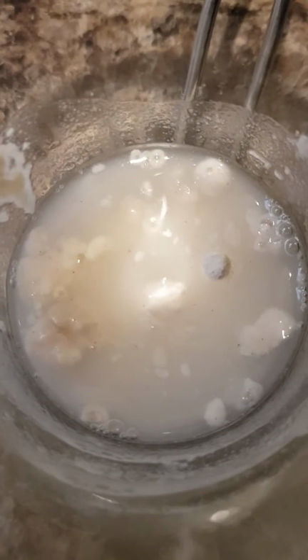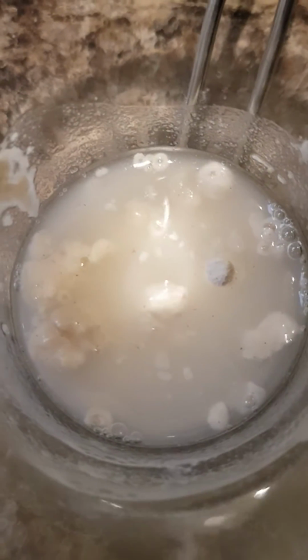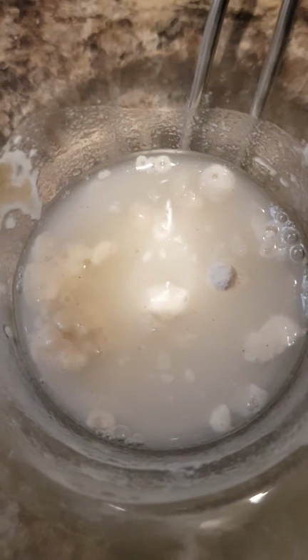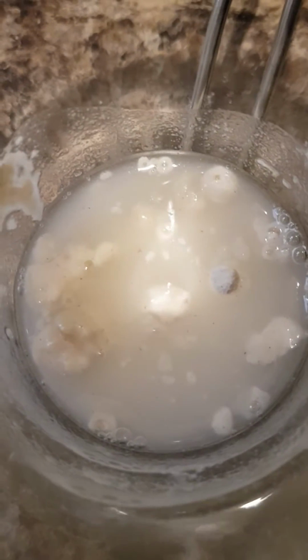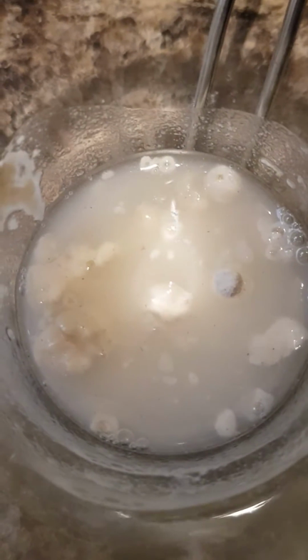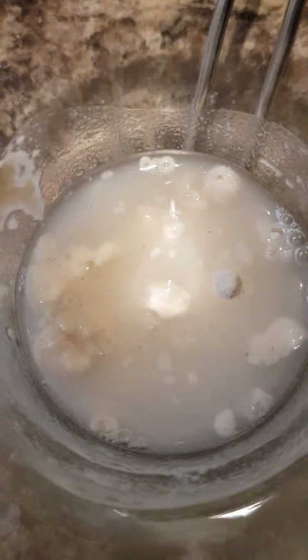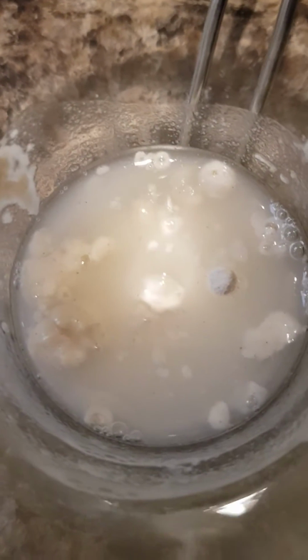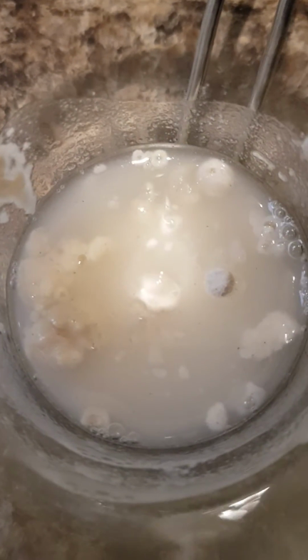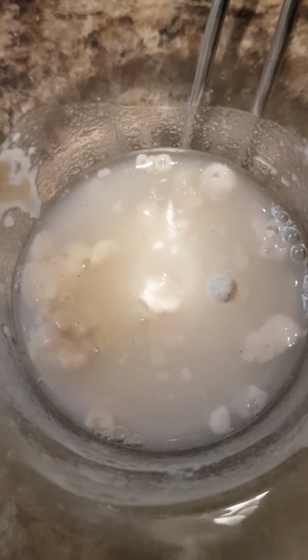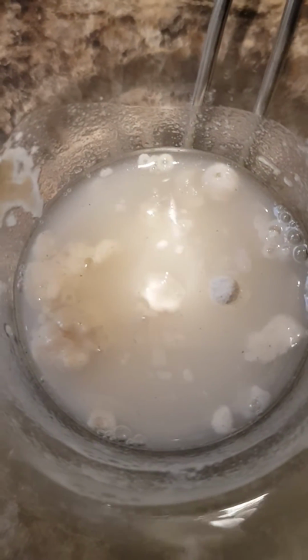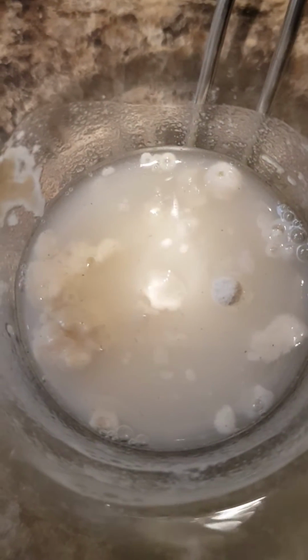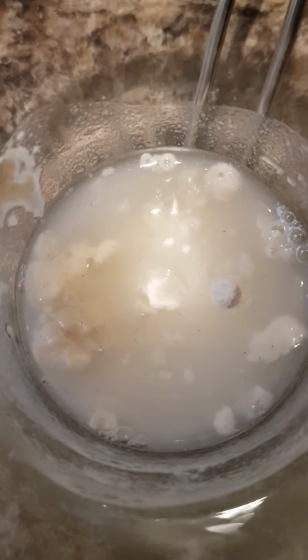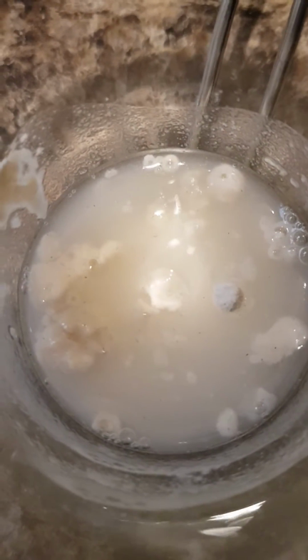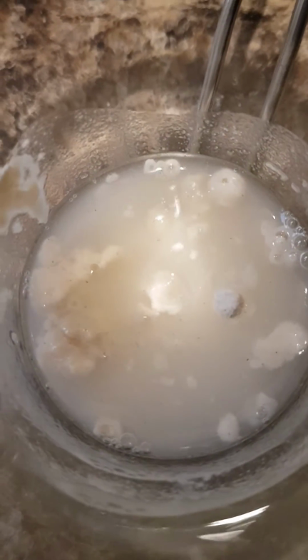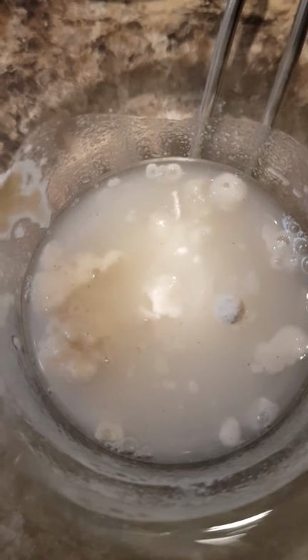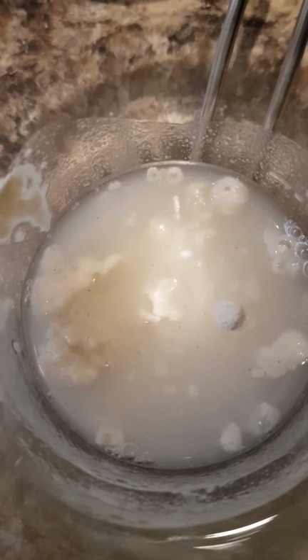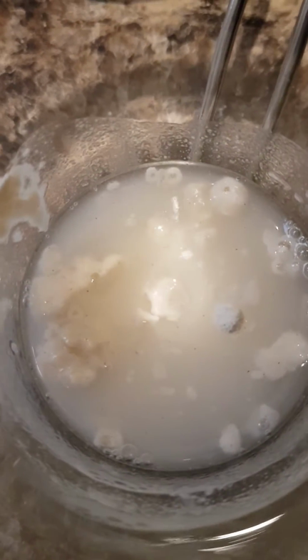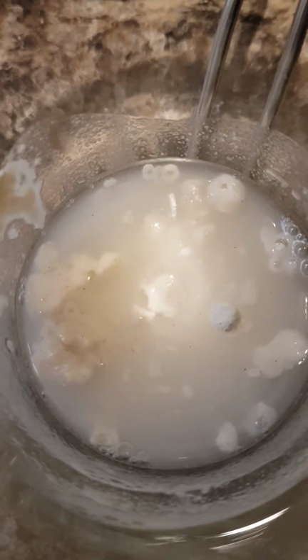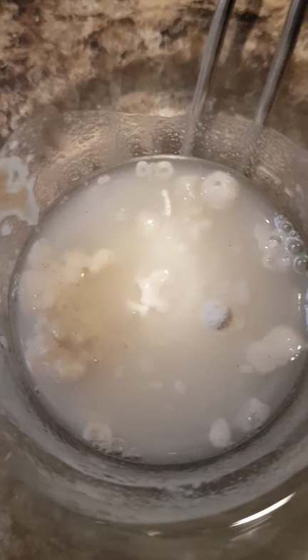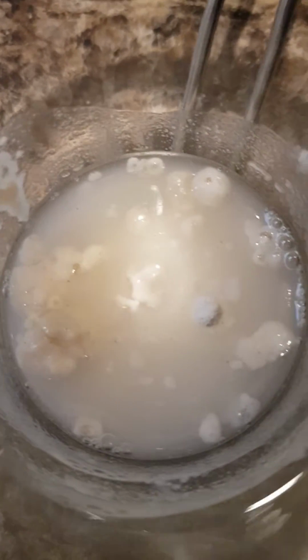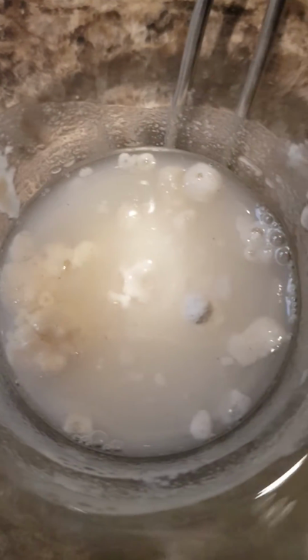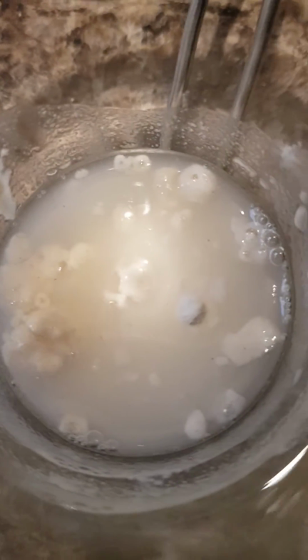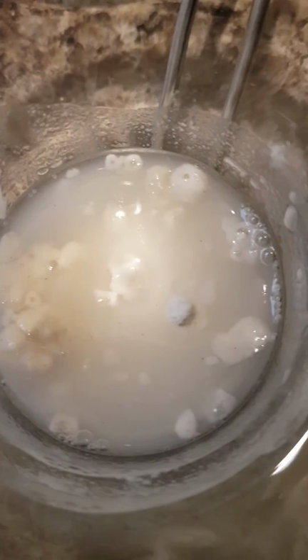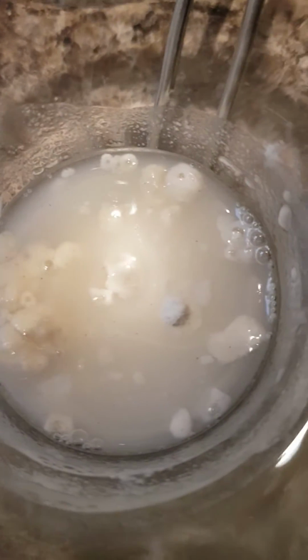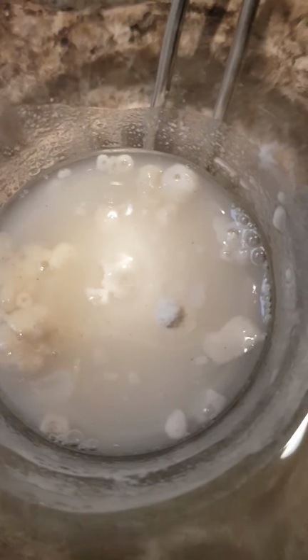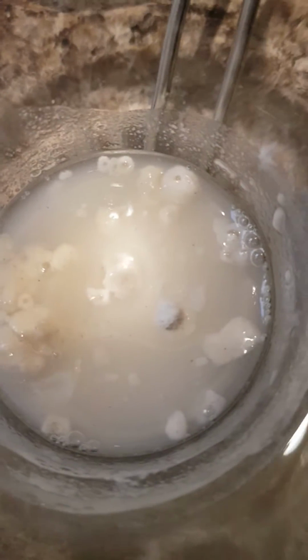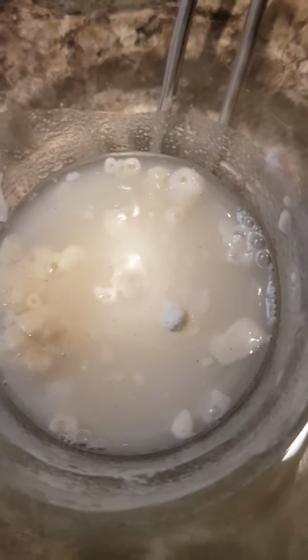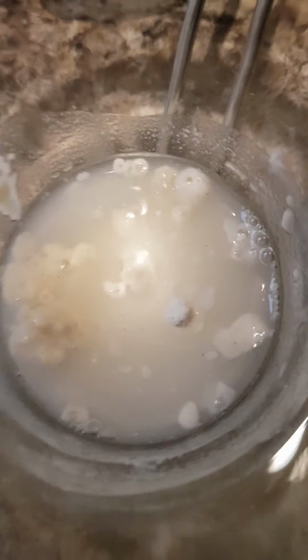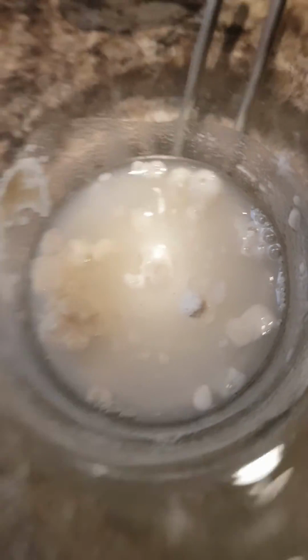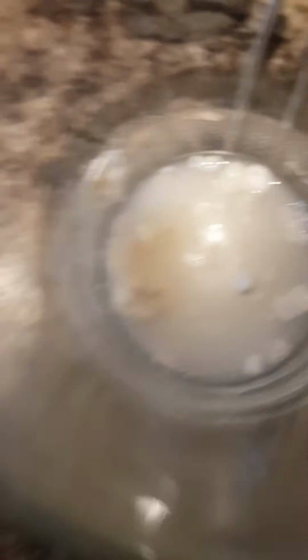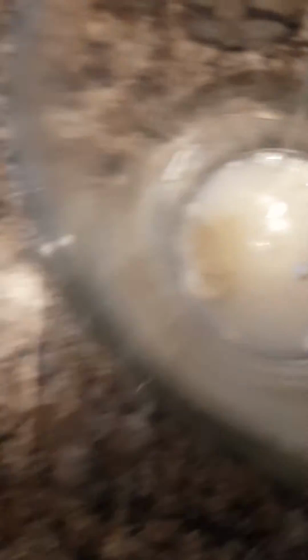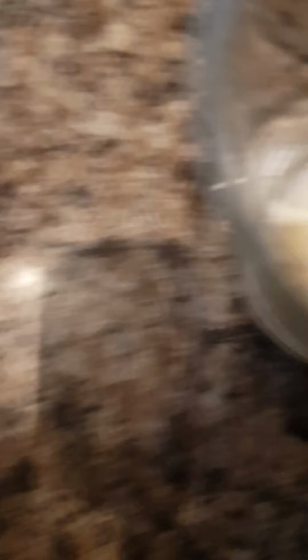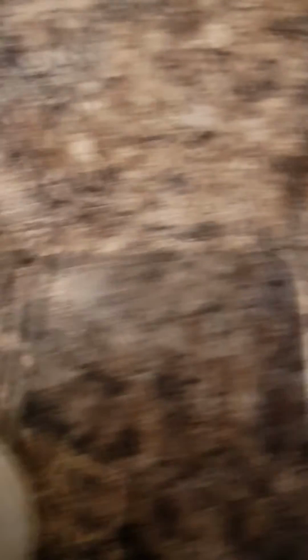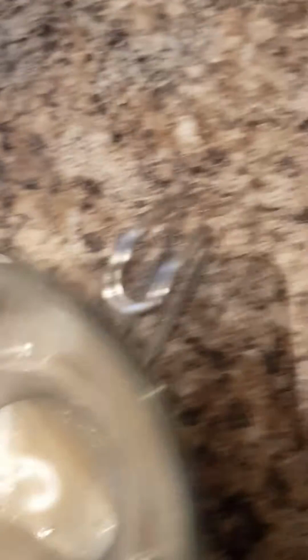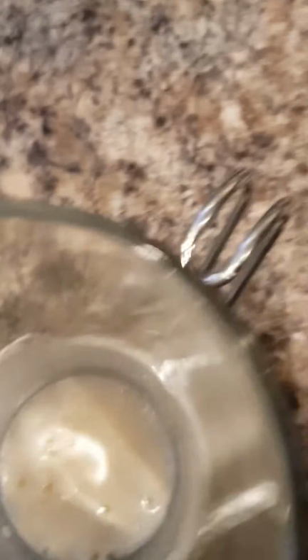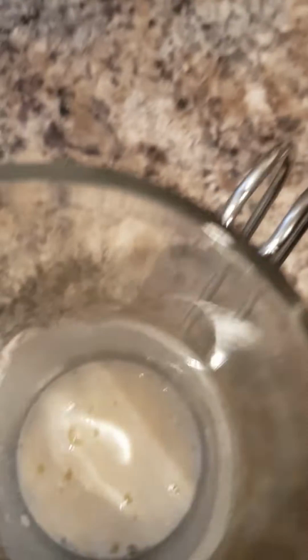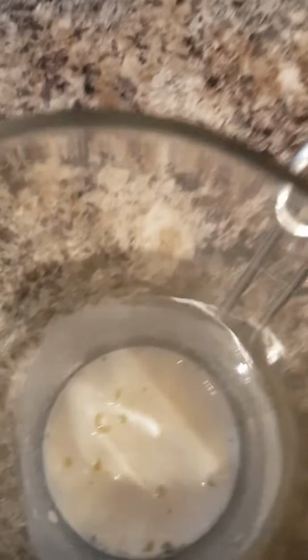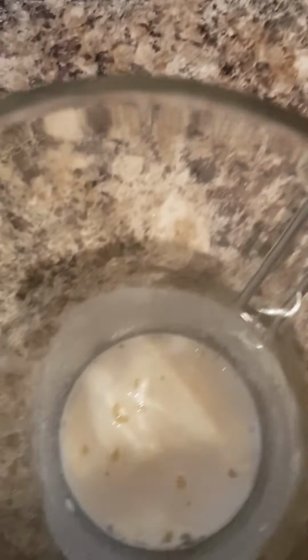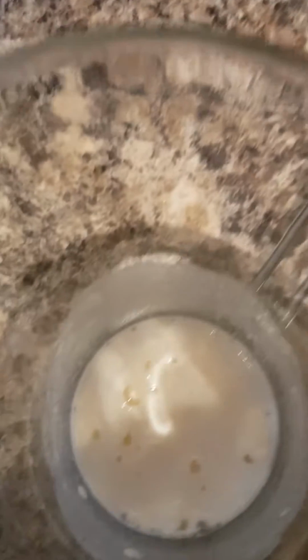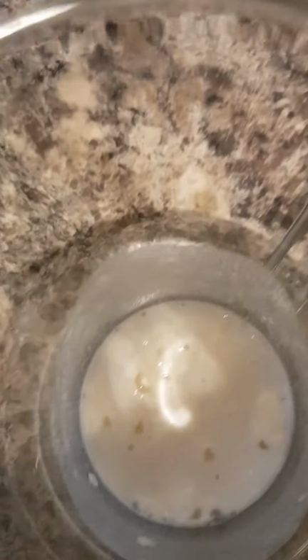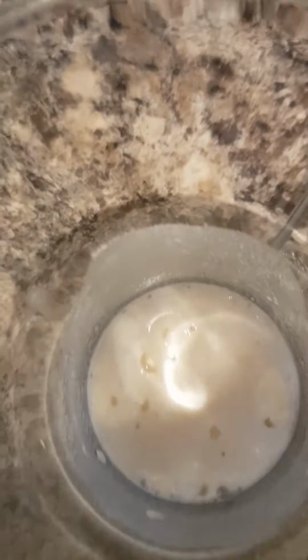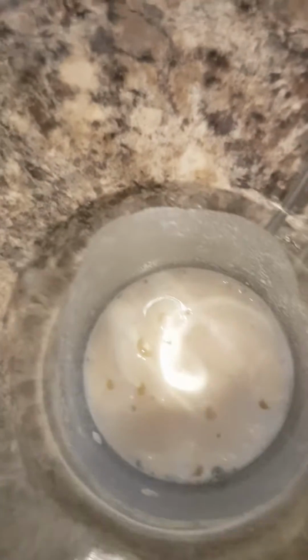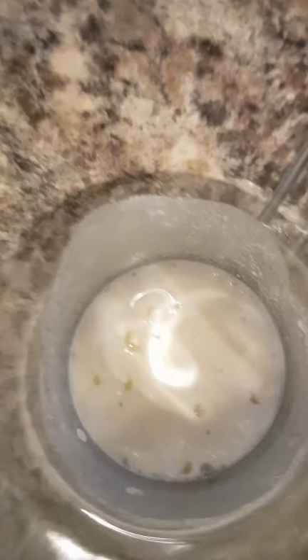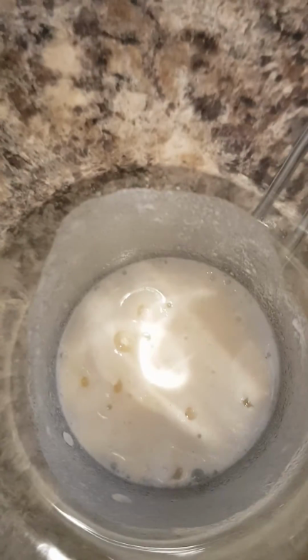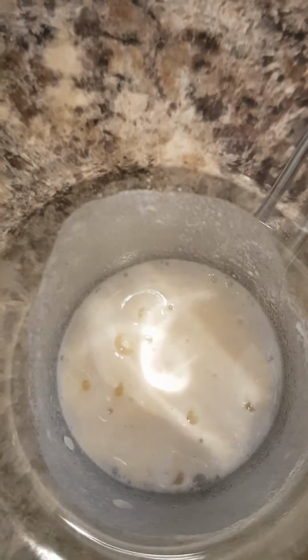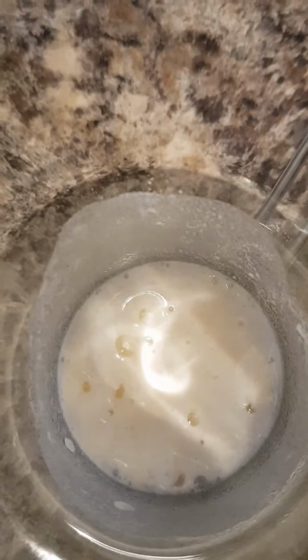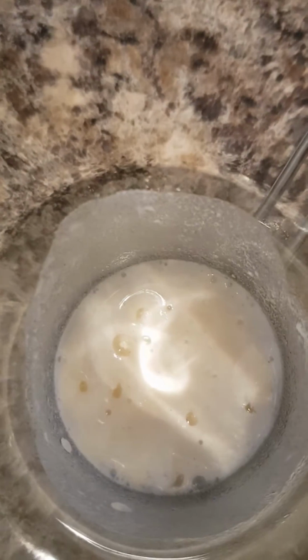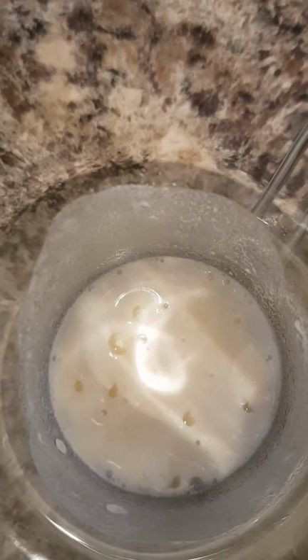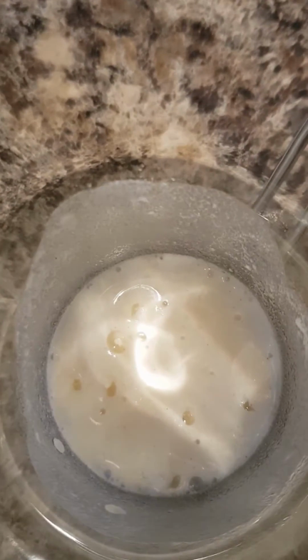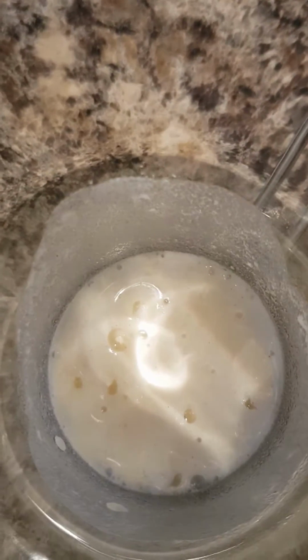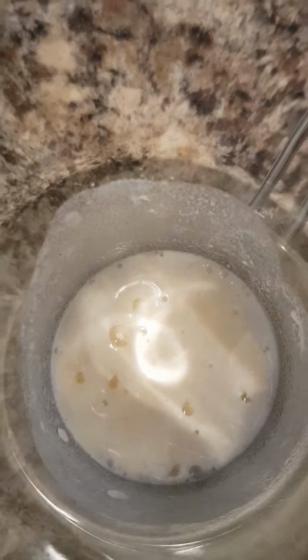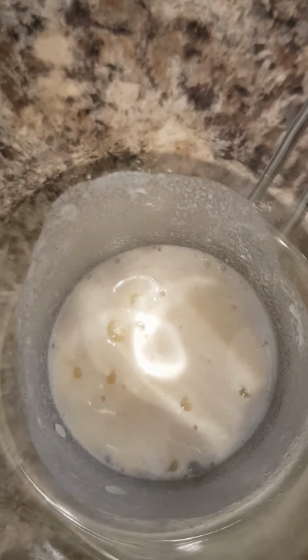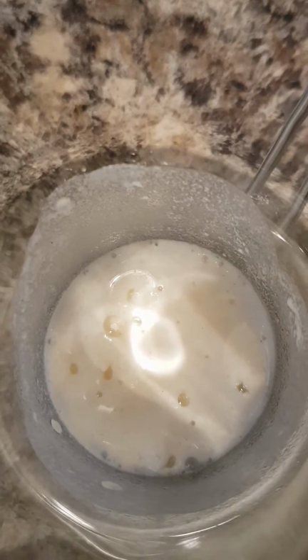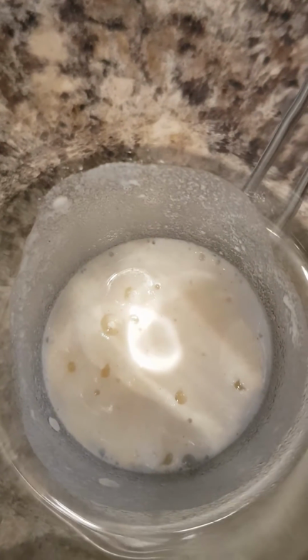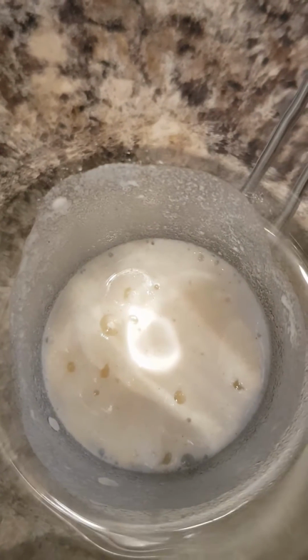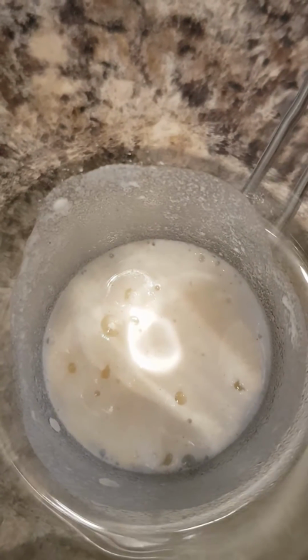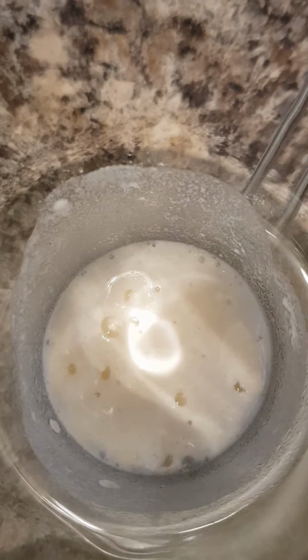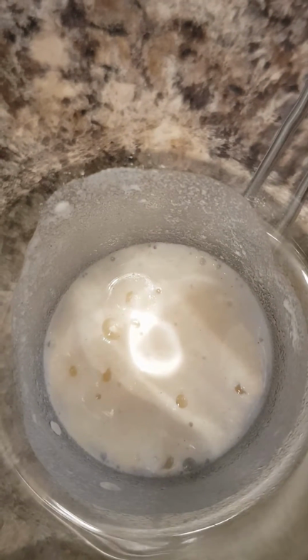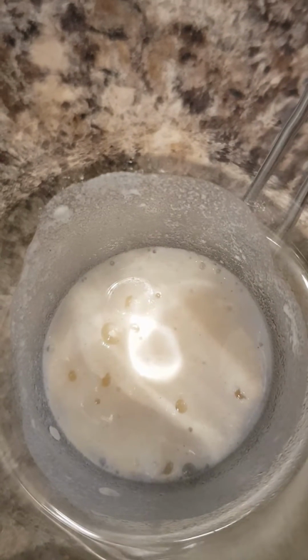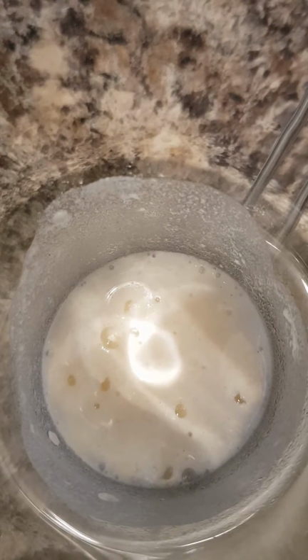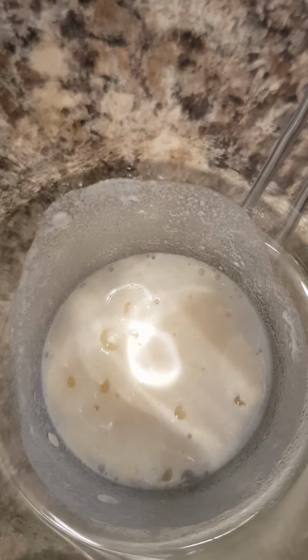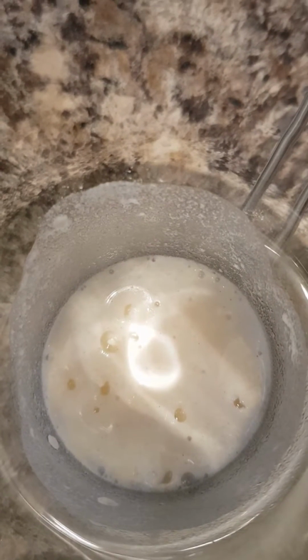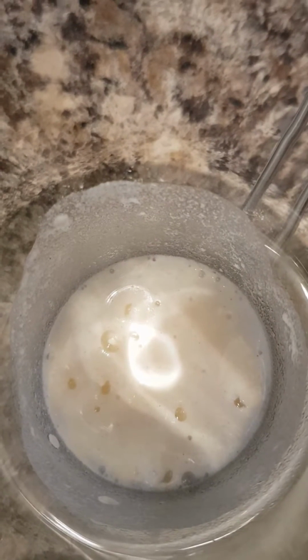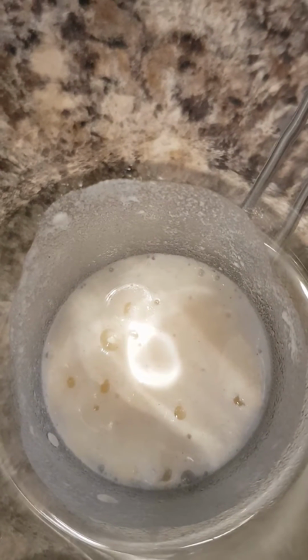No fizz. You can see the little fine bubbles on that one, from this one.